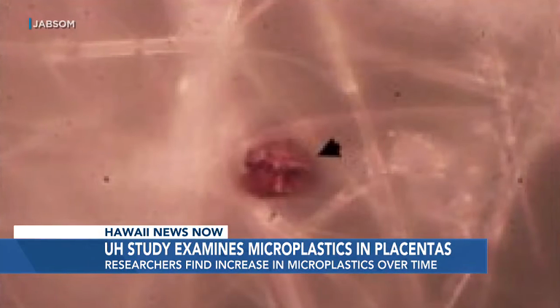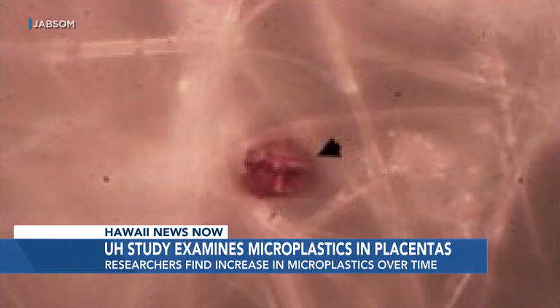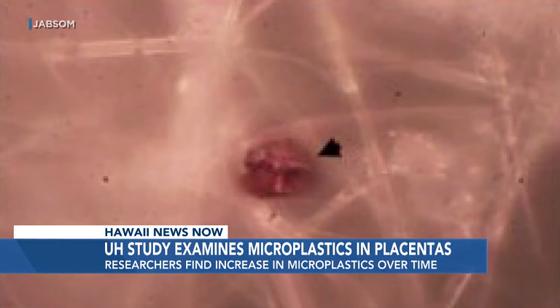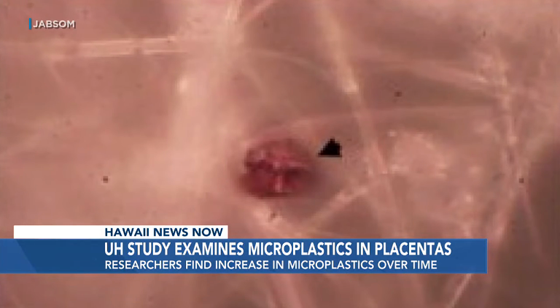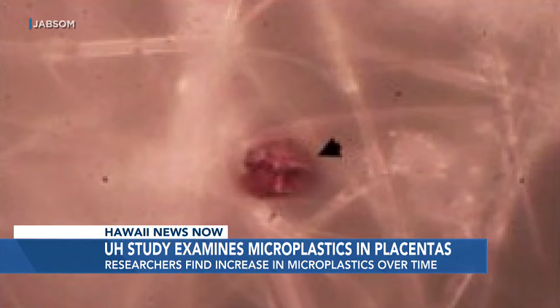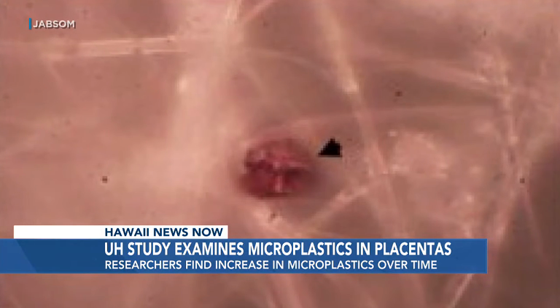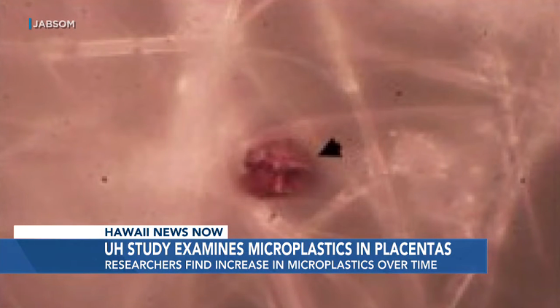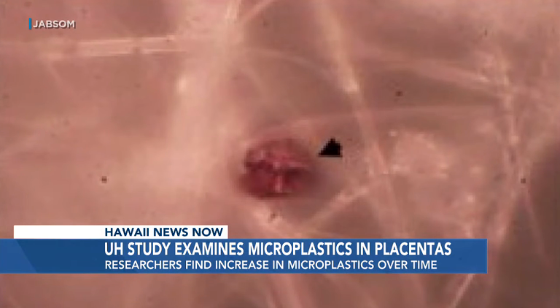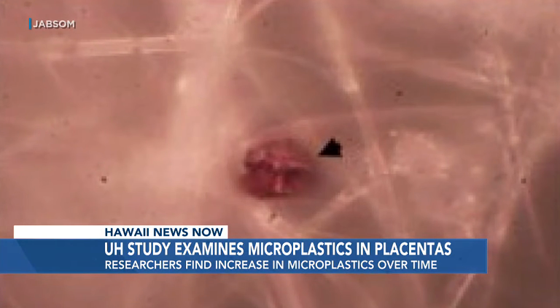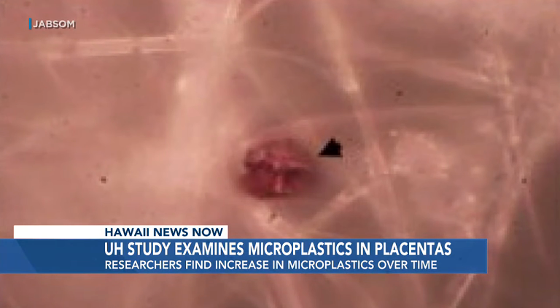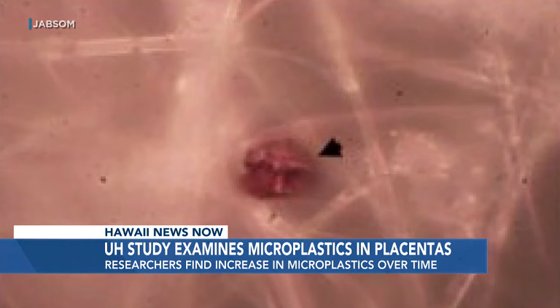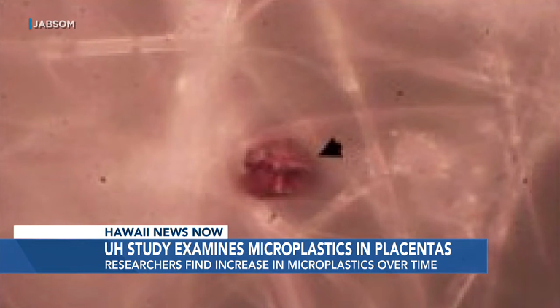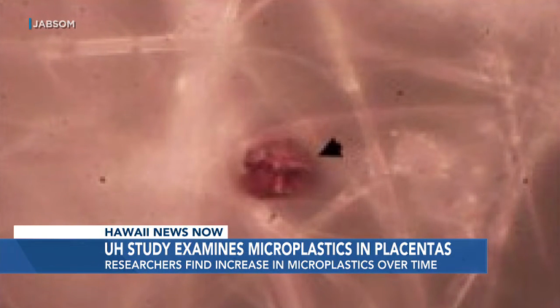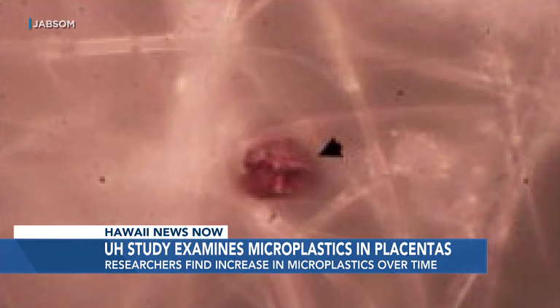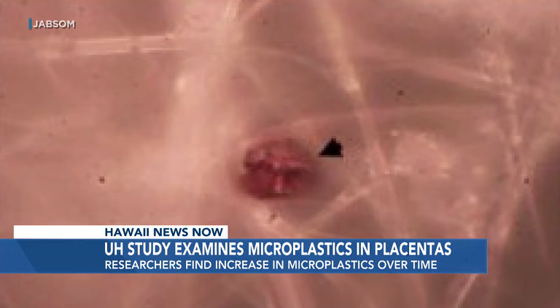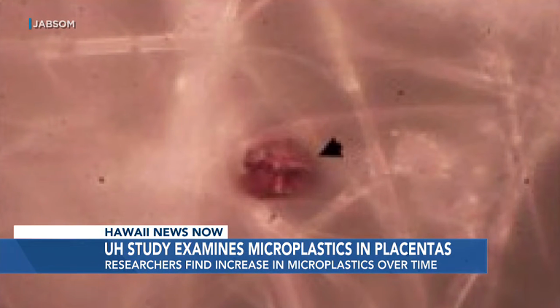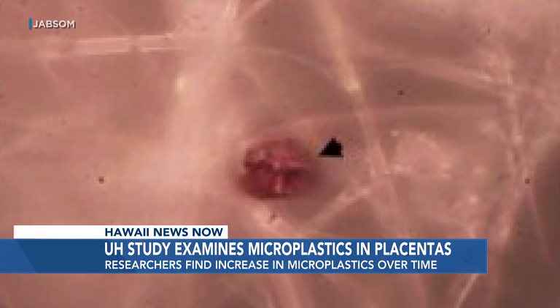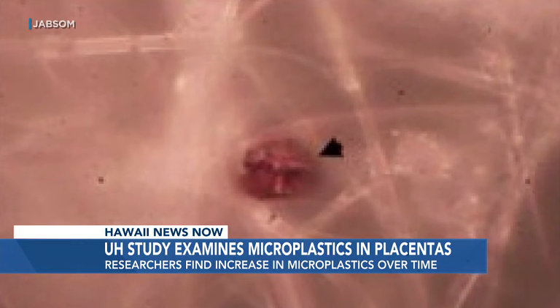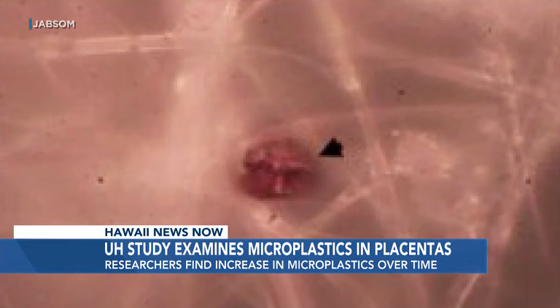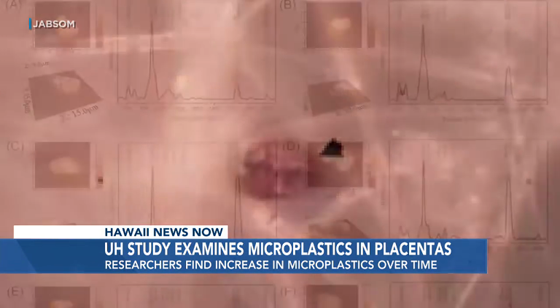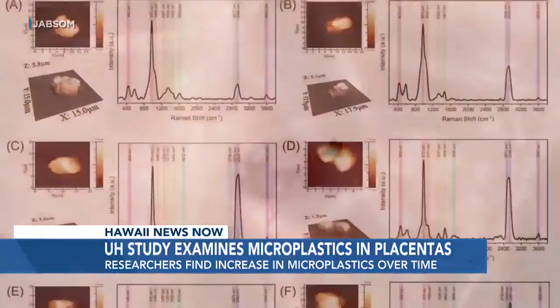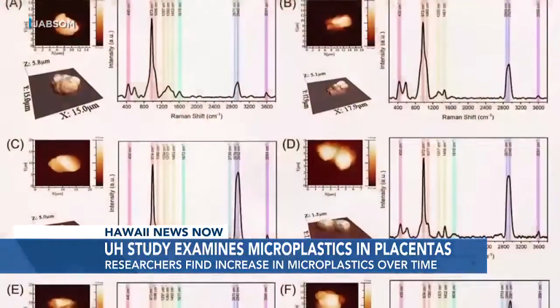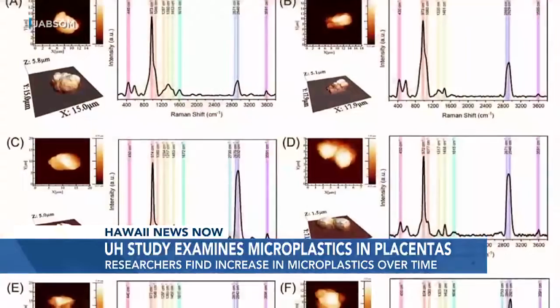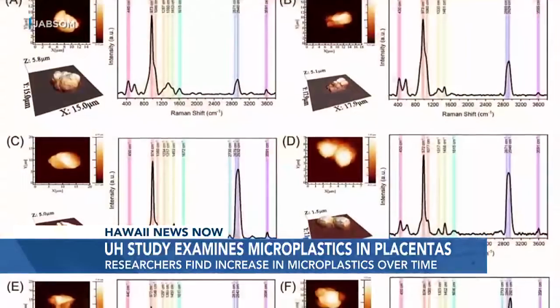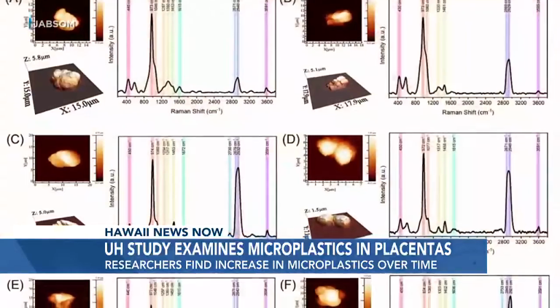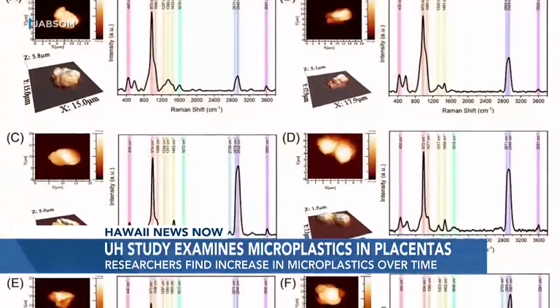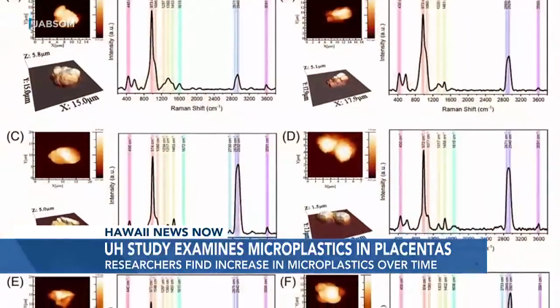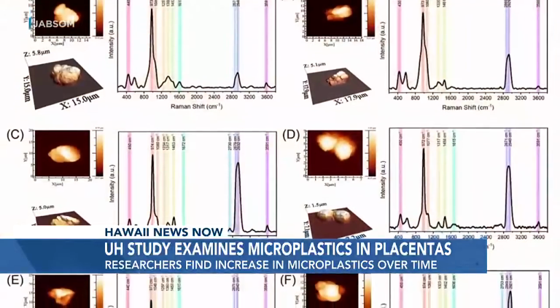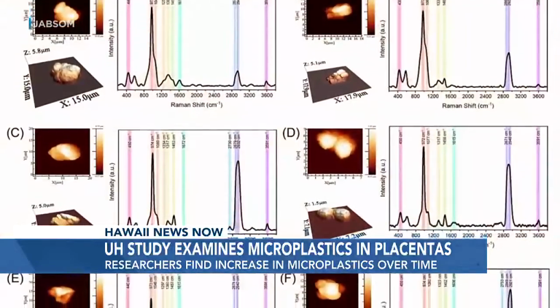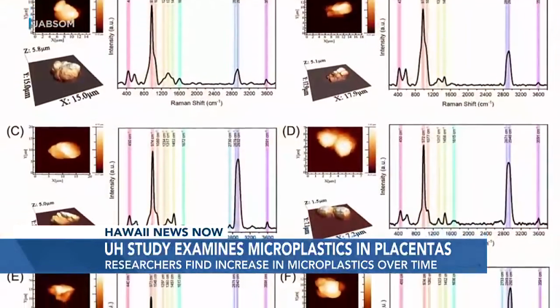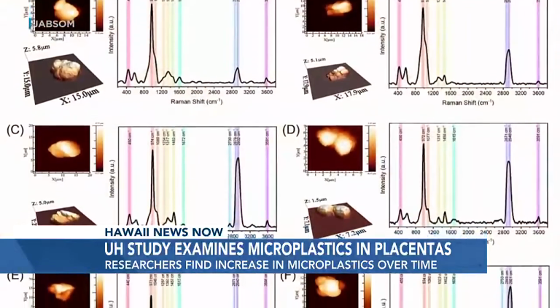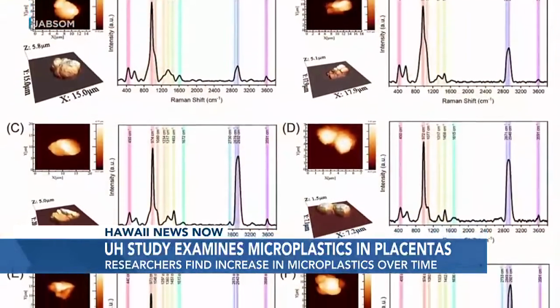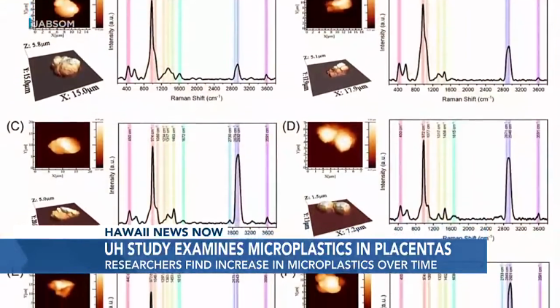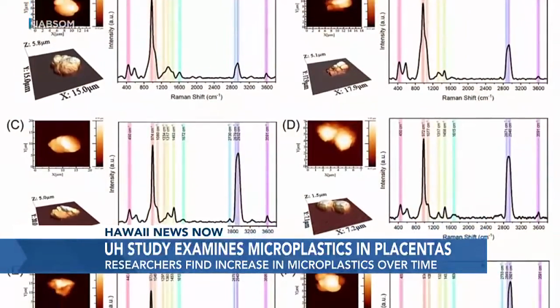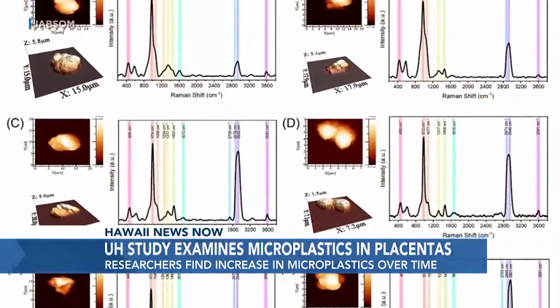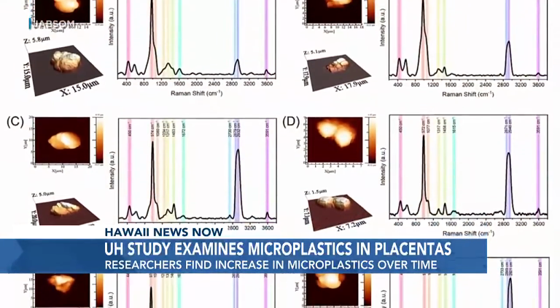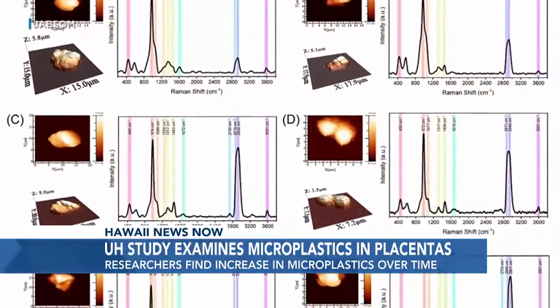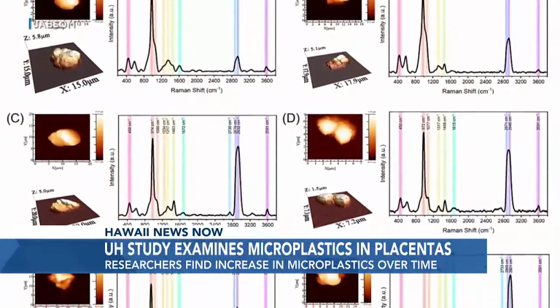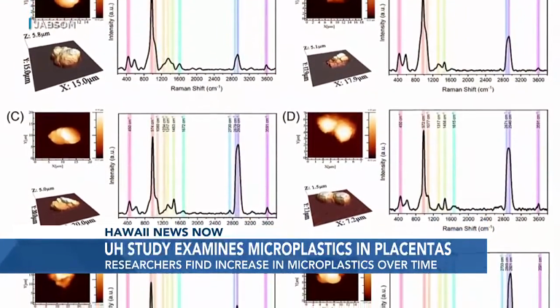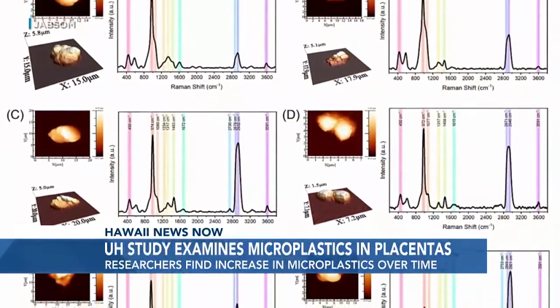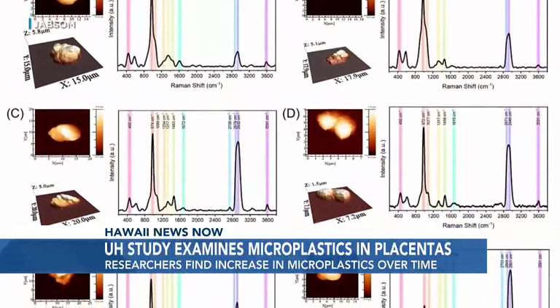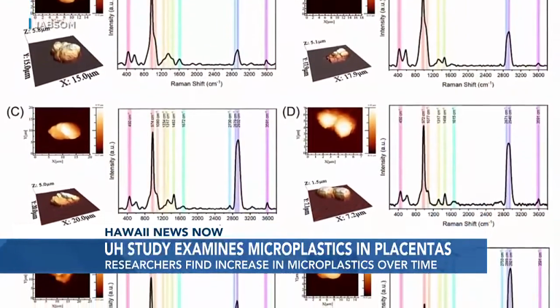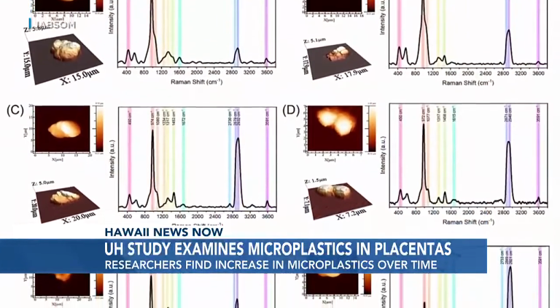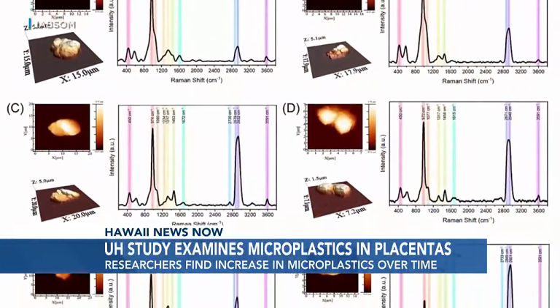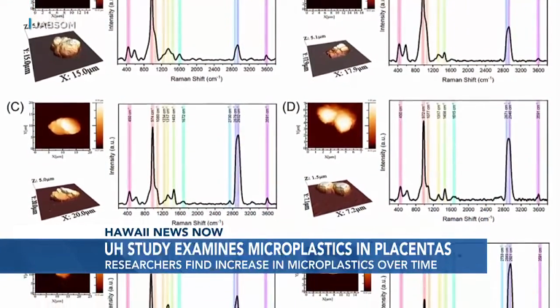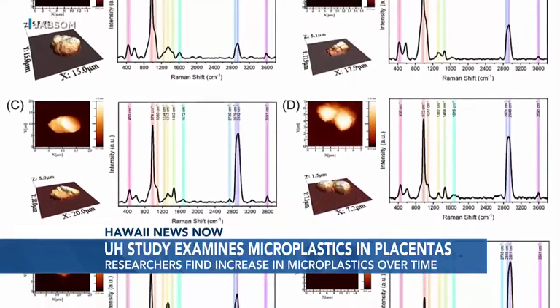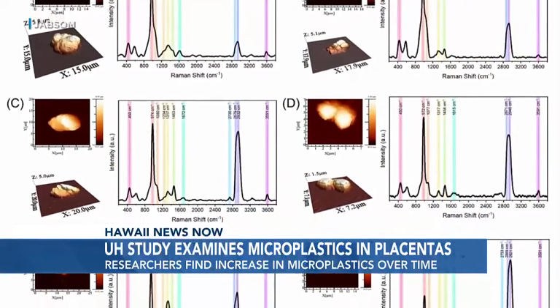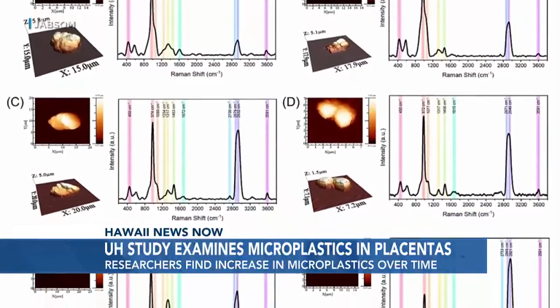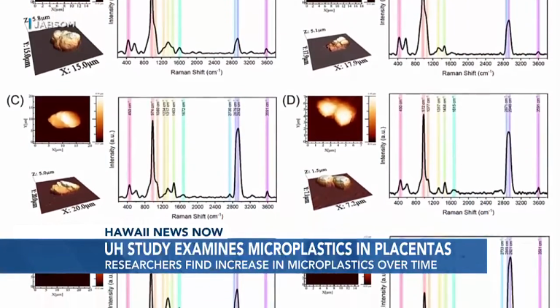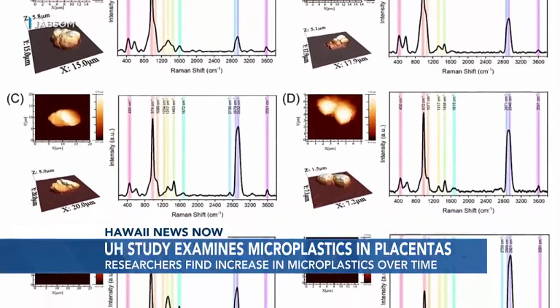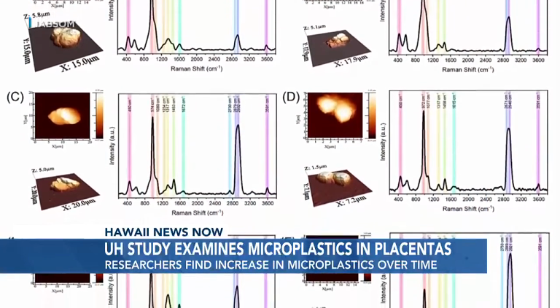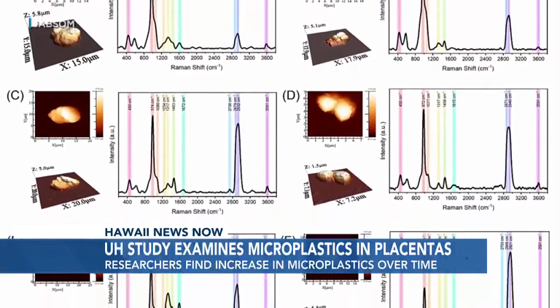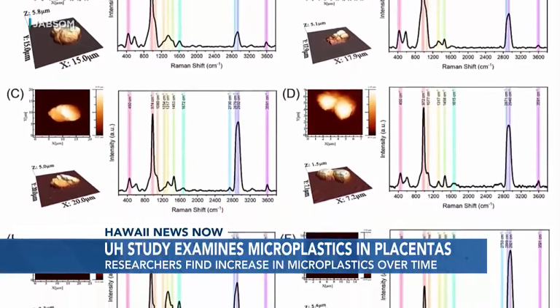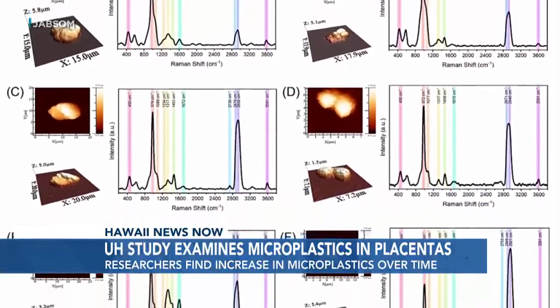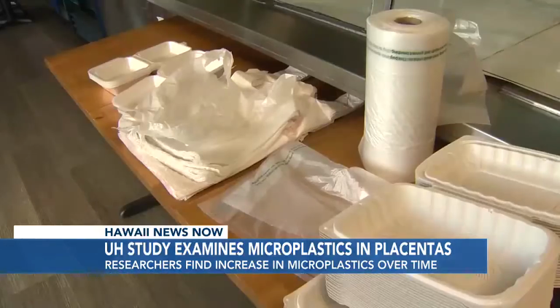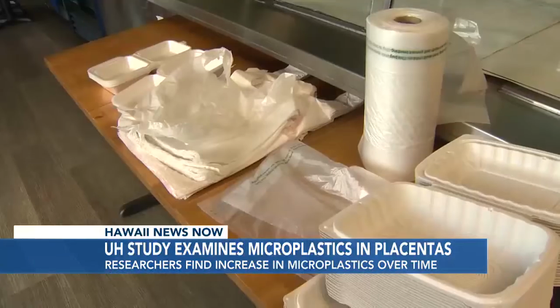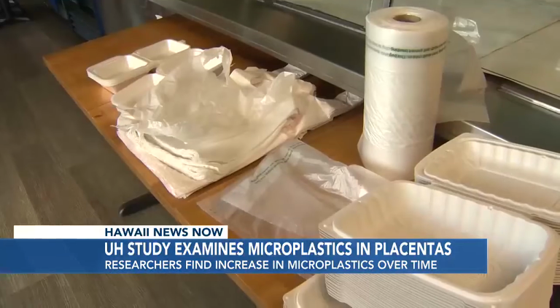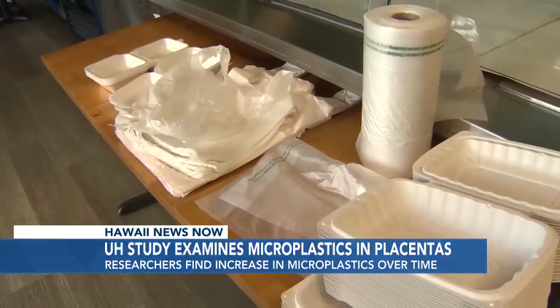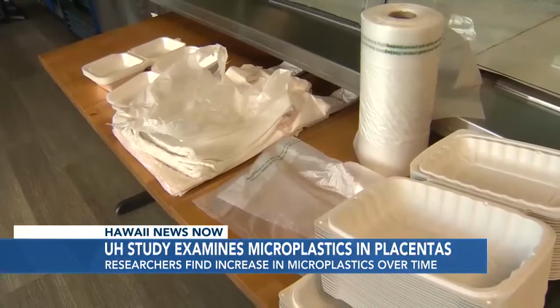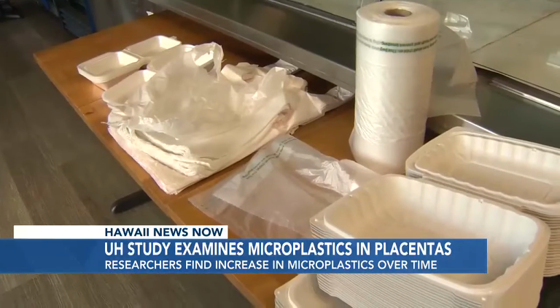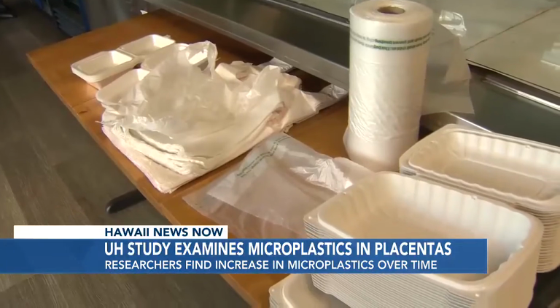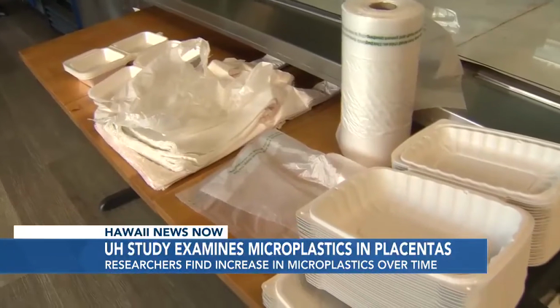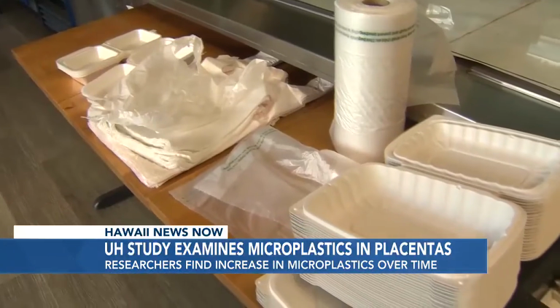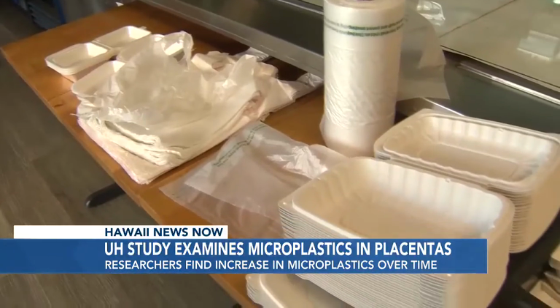In 2006, 6 out of 10 samples contained microplastics, and by 2021, 10 out of 10 samples tested positive.